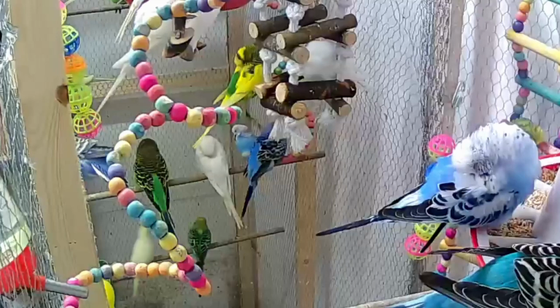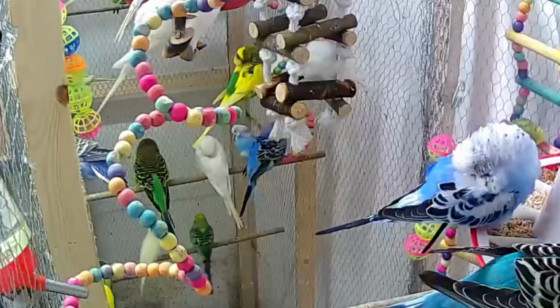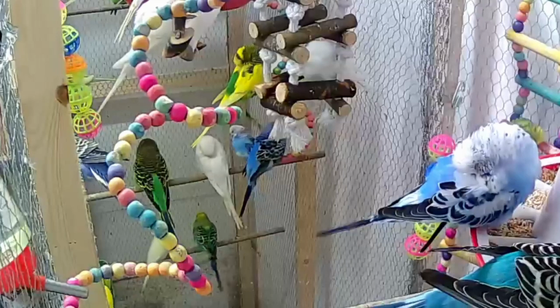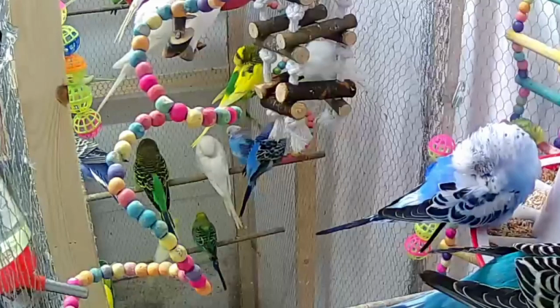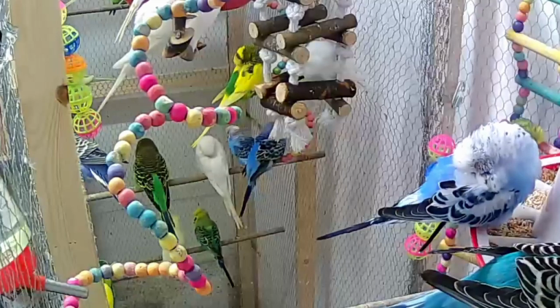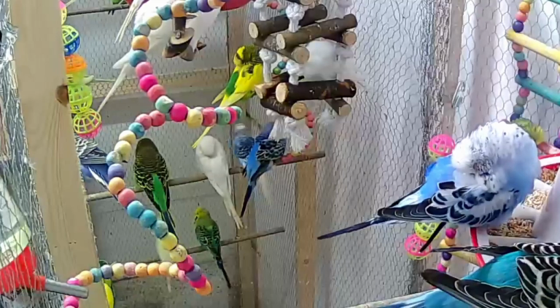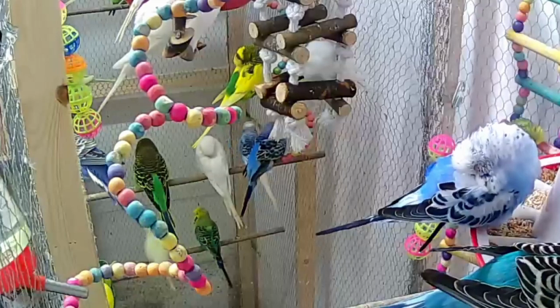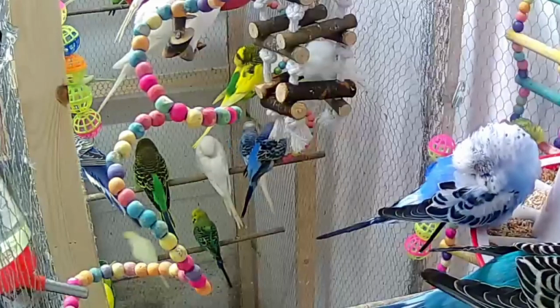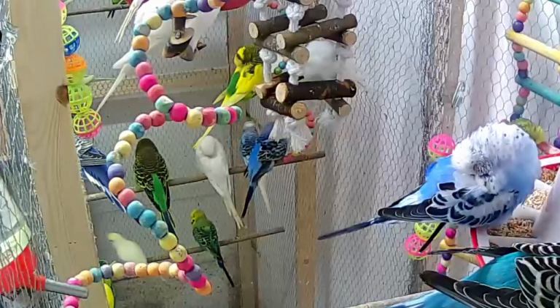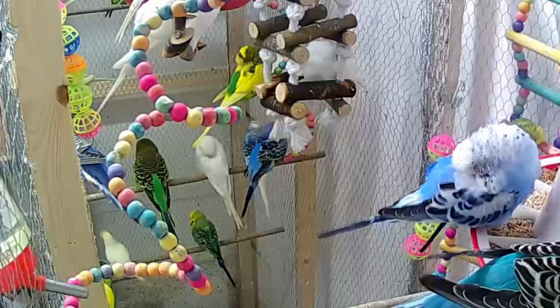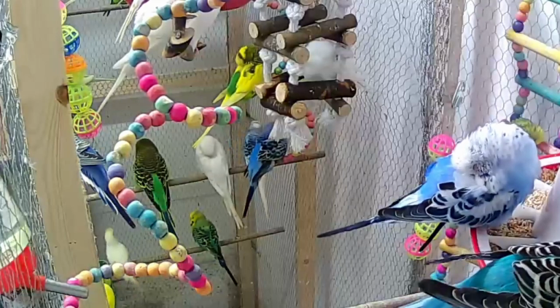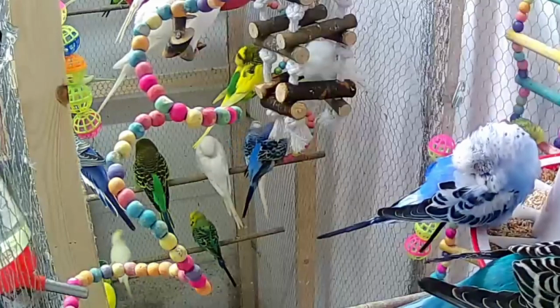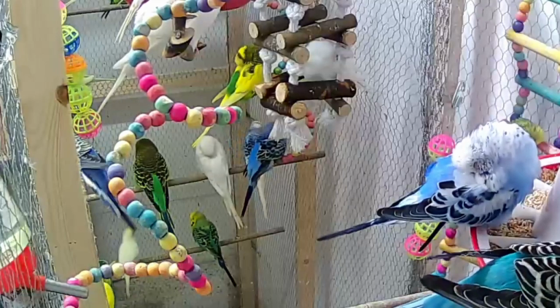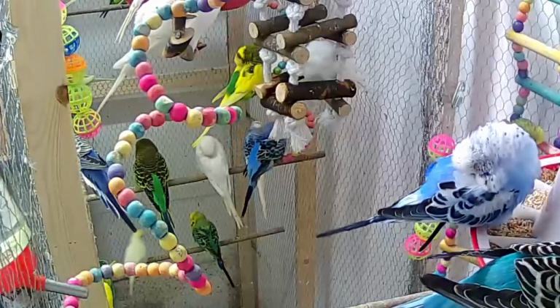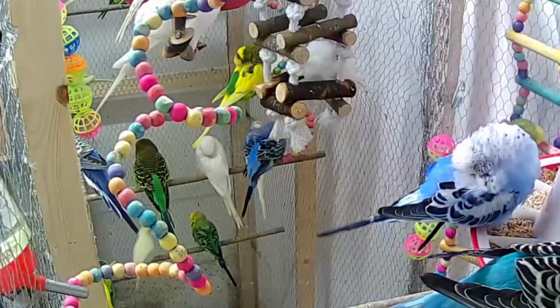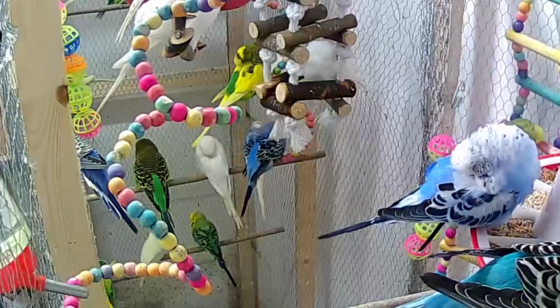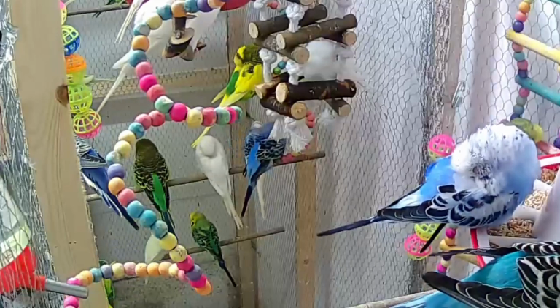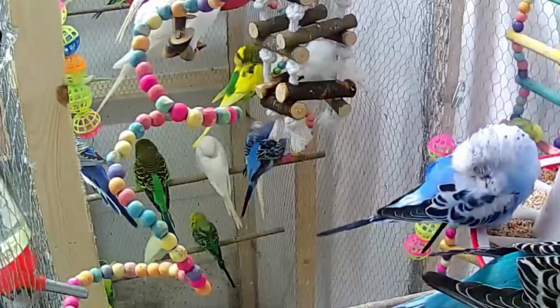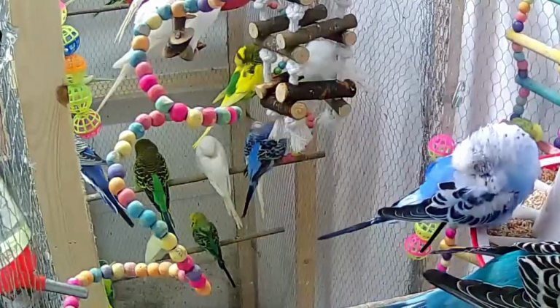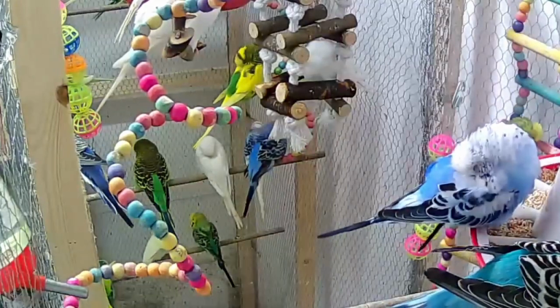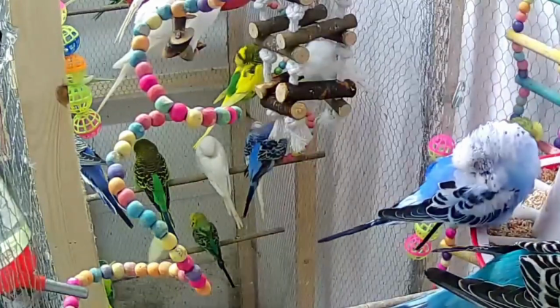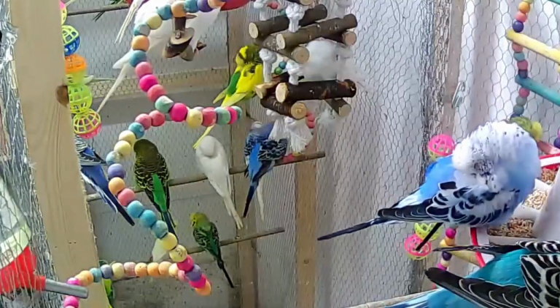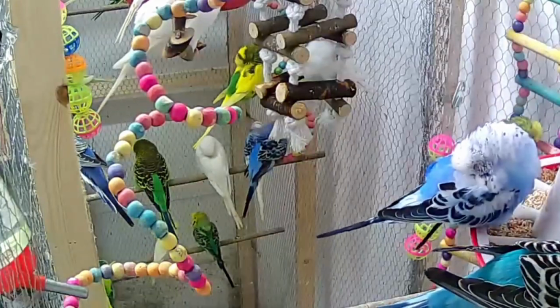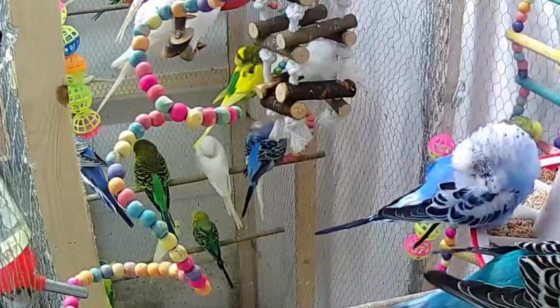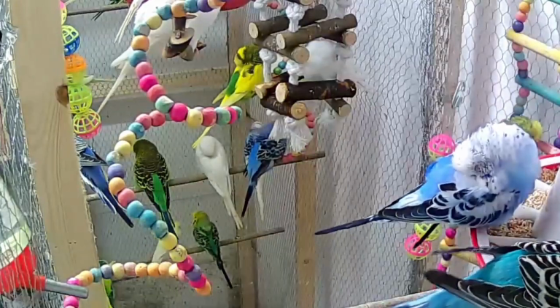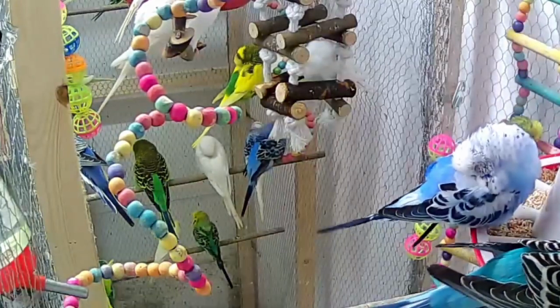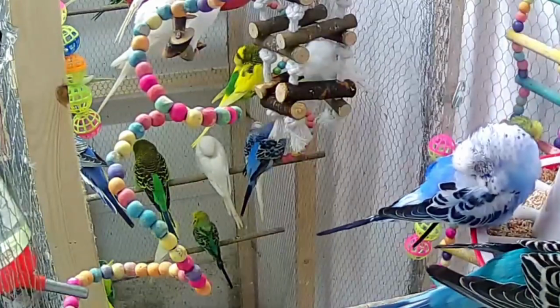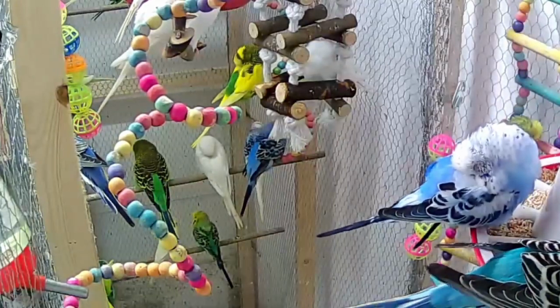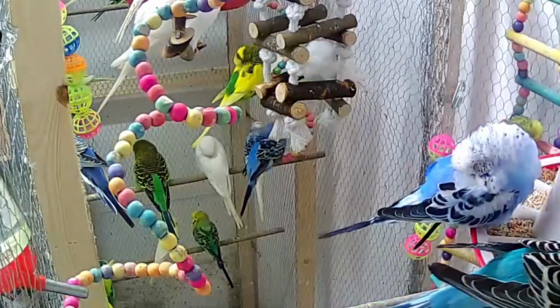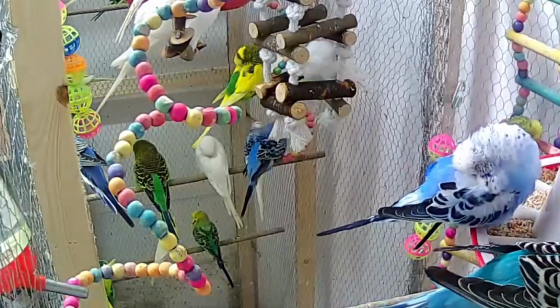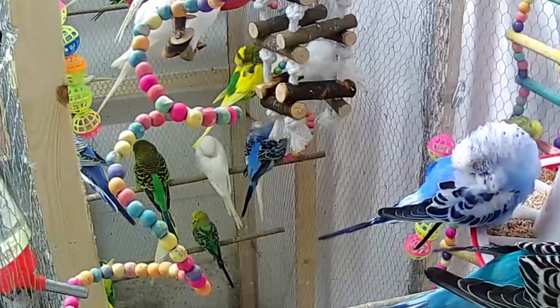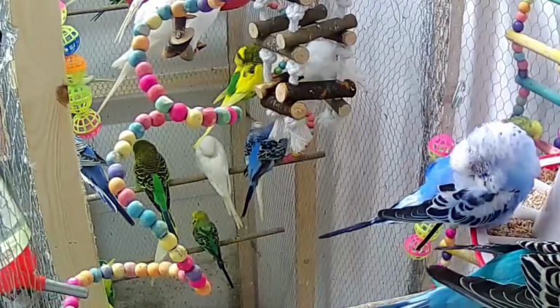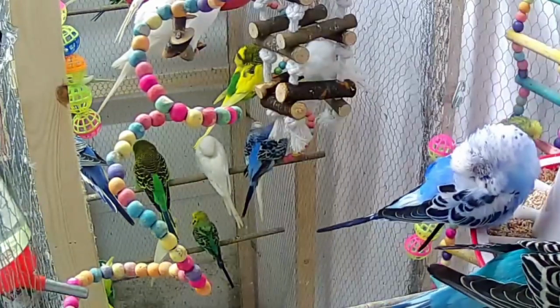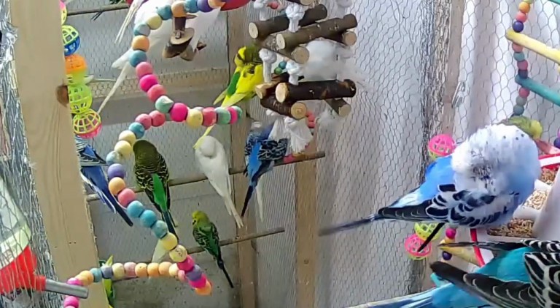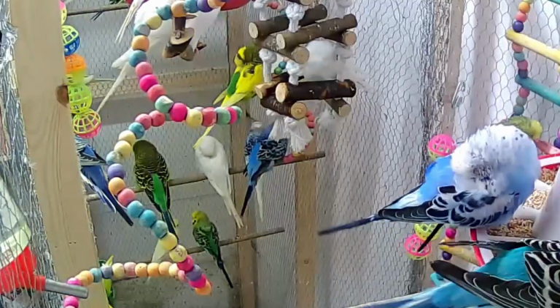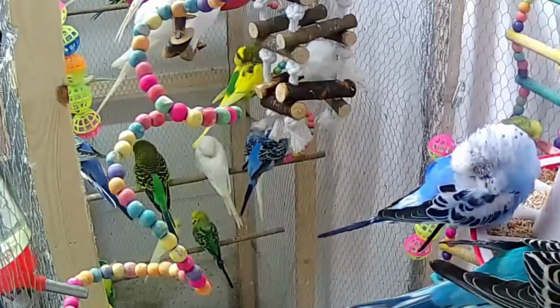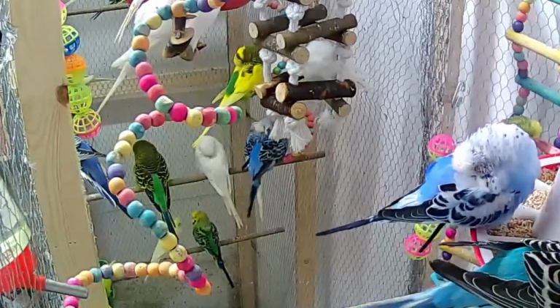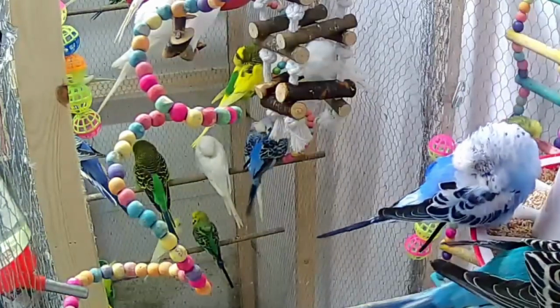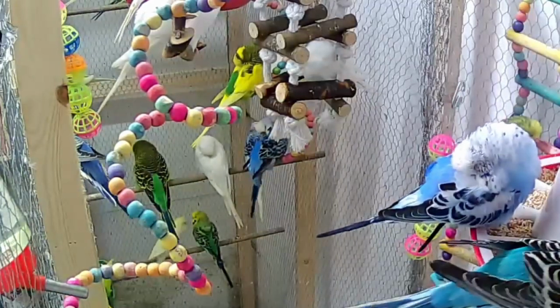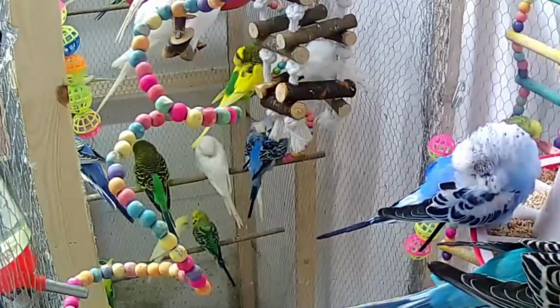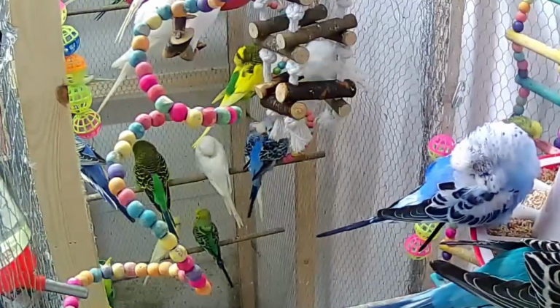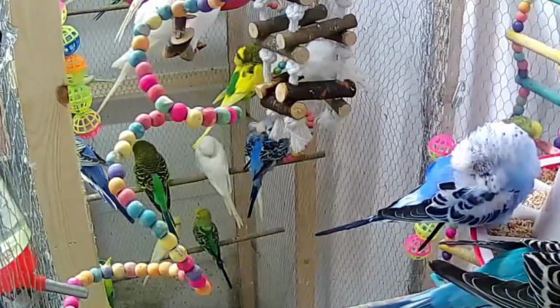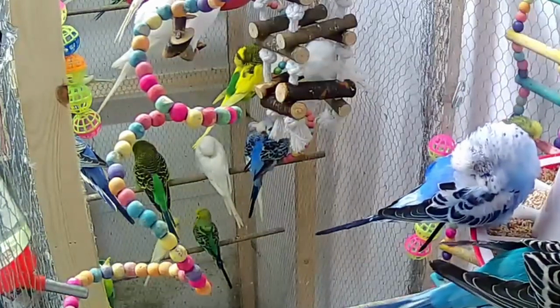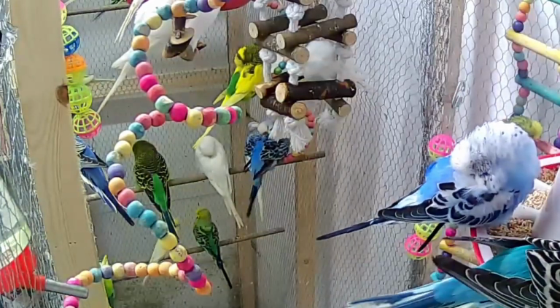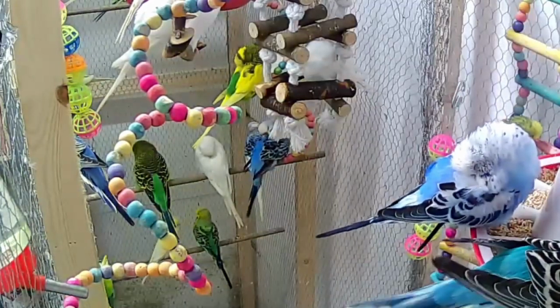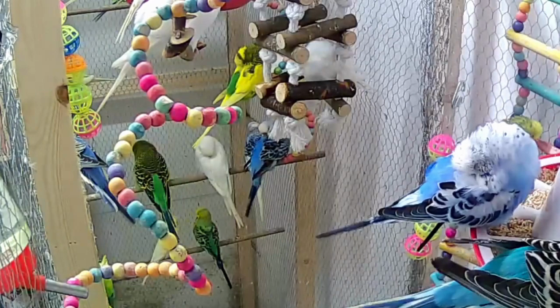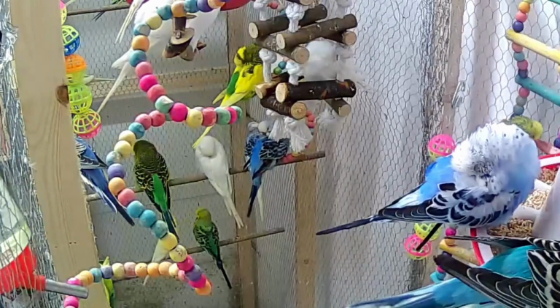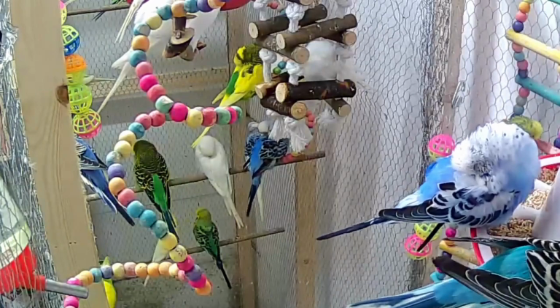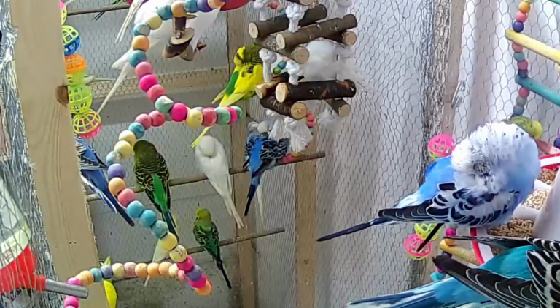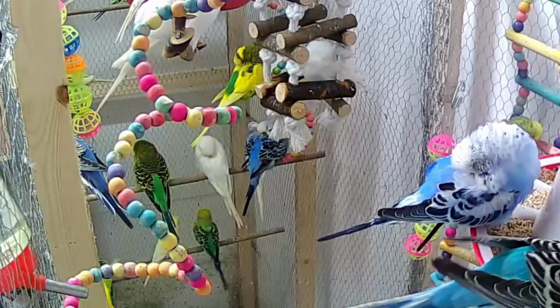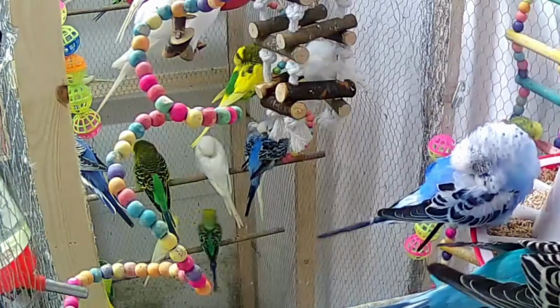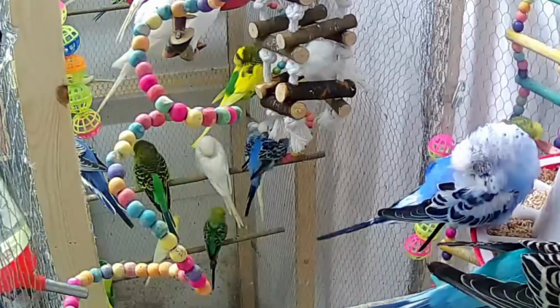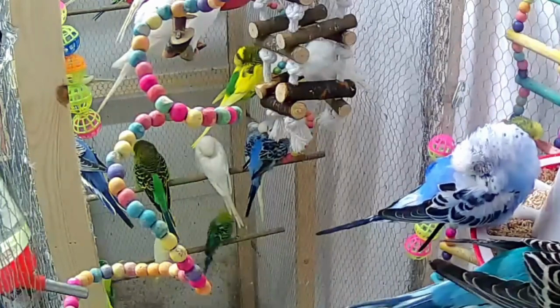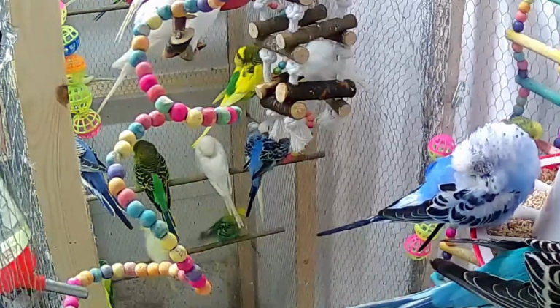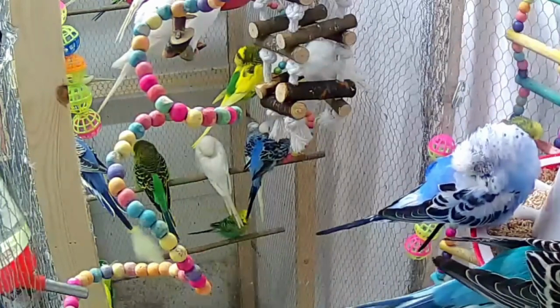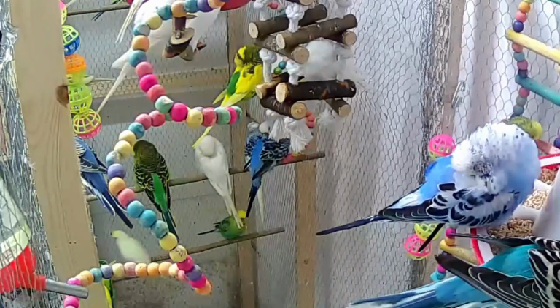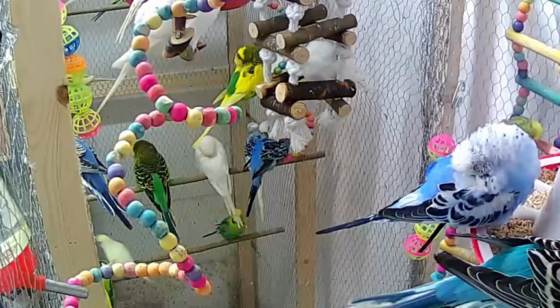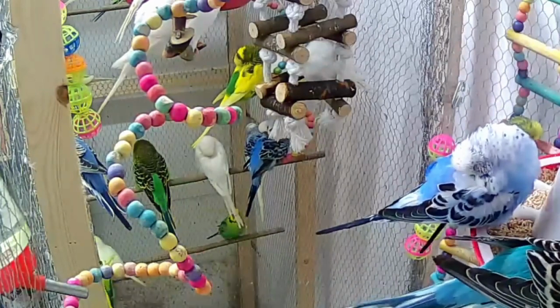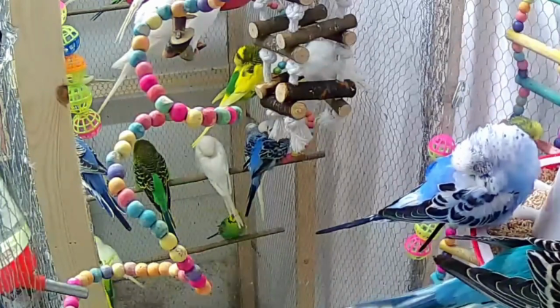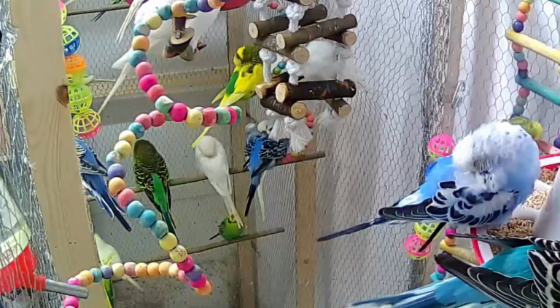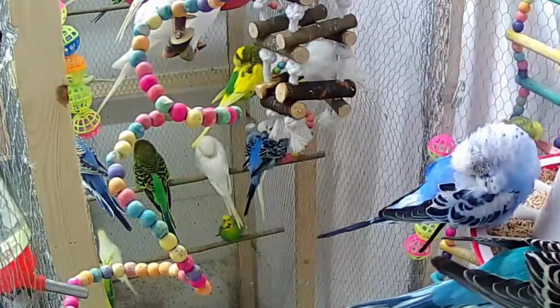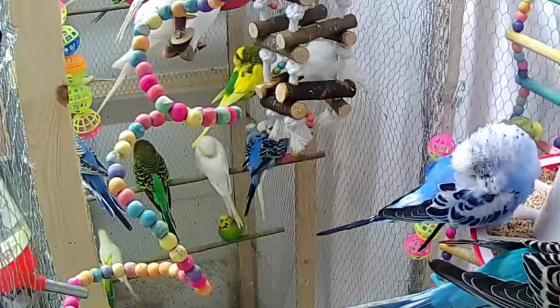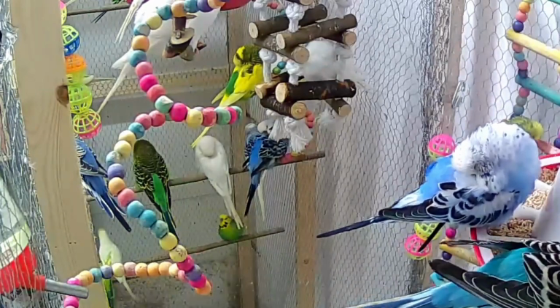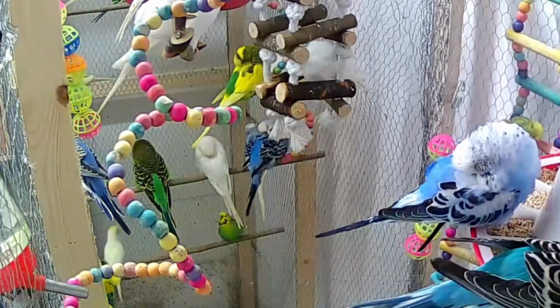Hi everyone, welcome to another video. In this video, I'm going to tell you the dos and don'ts of owning a budgie. So let's begin.